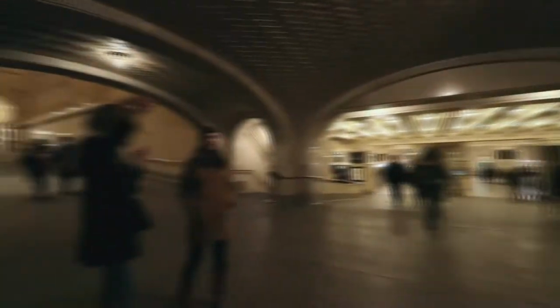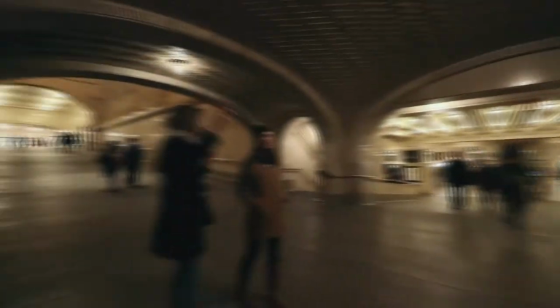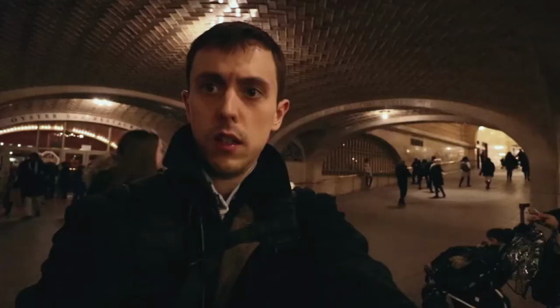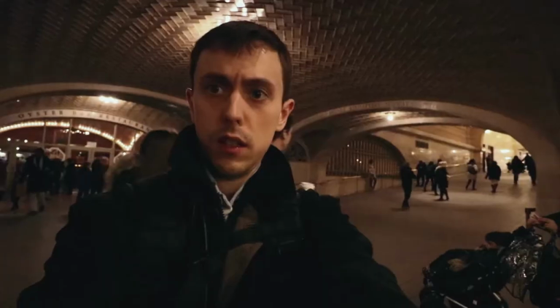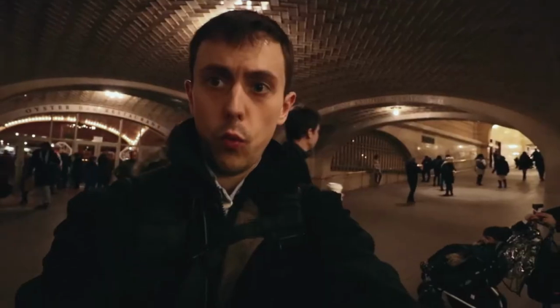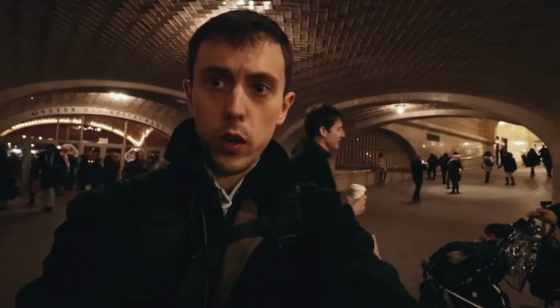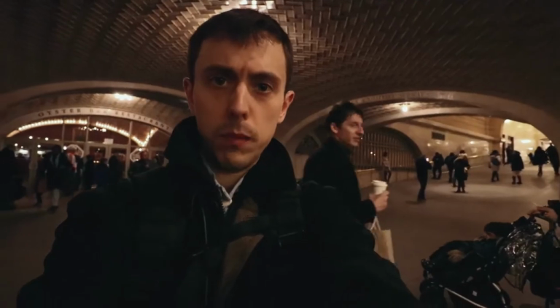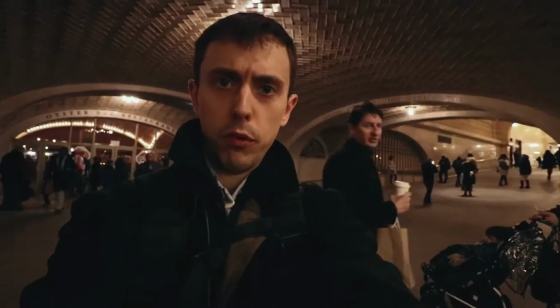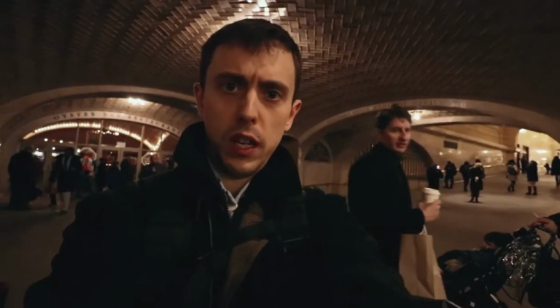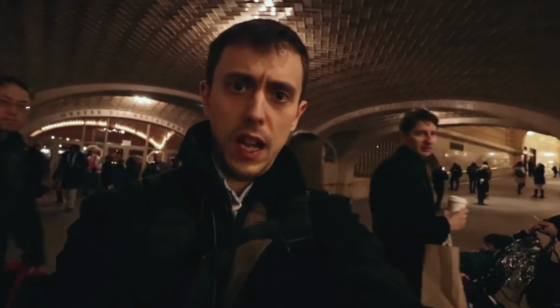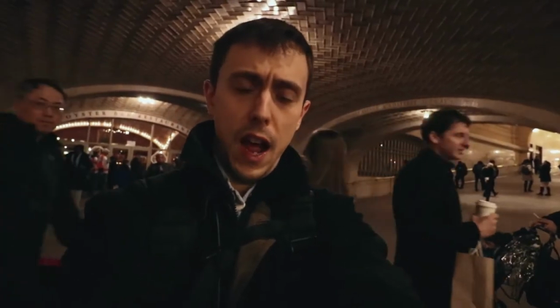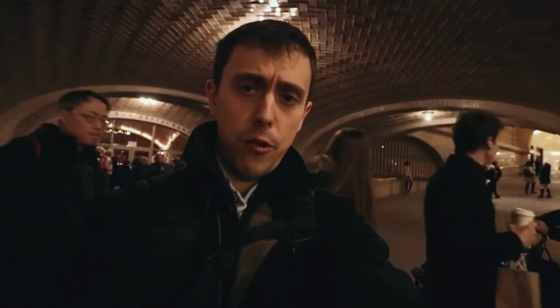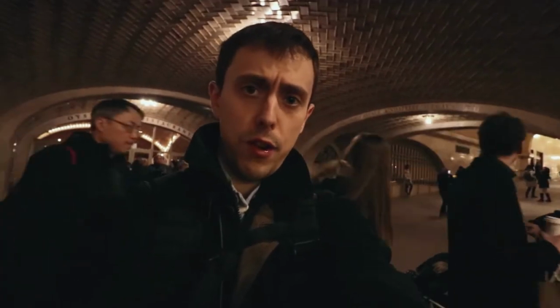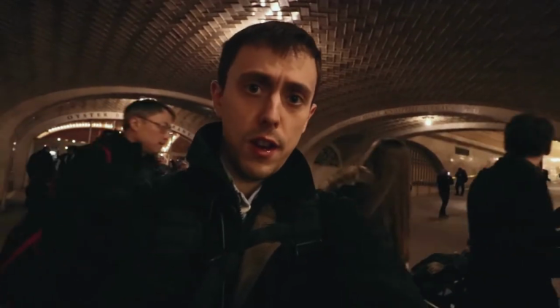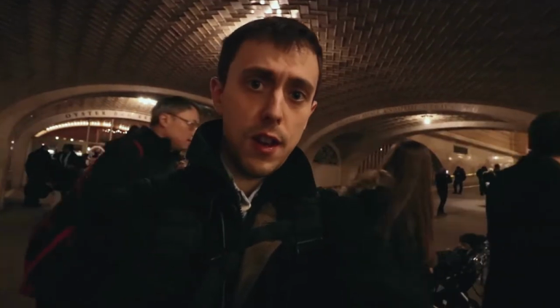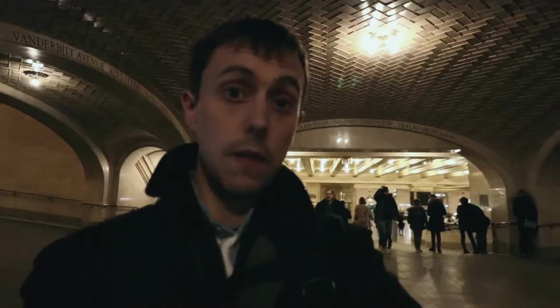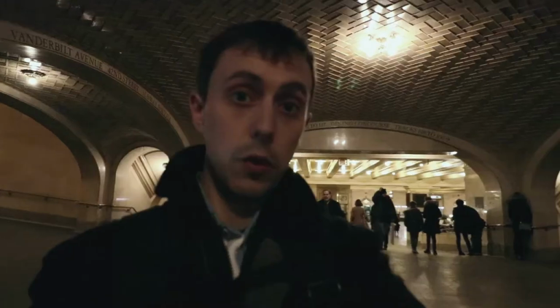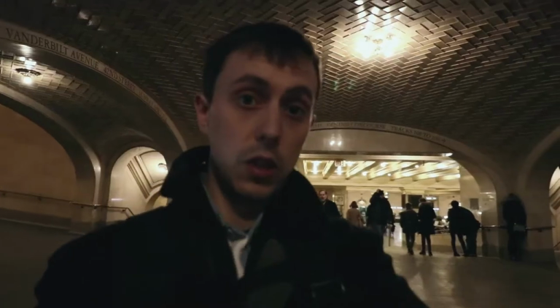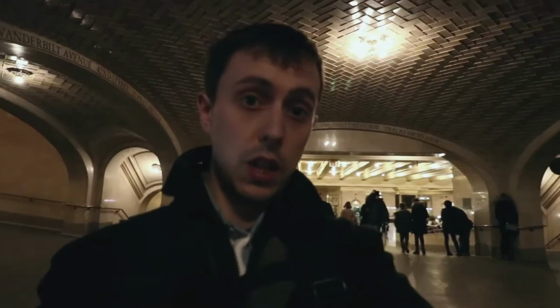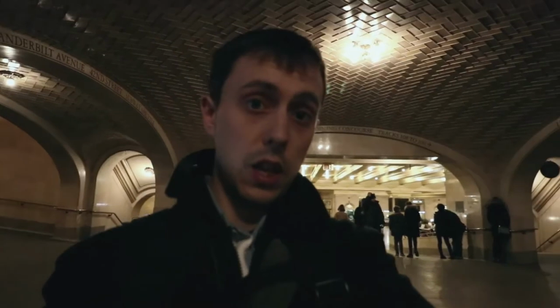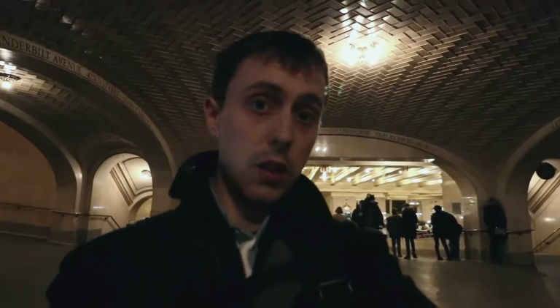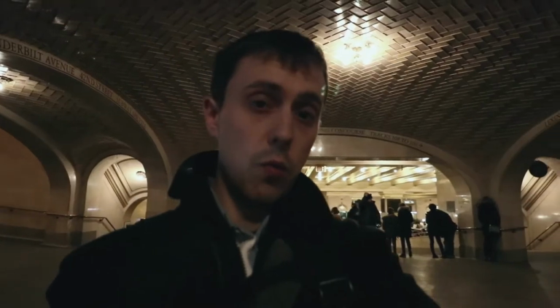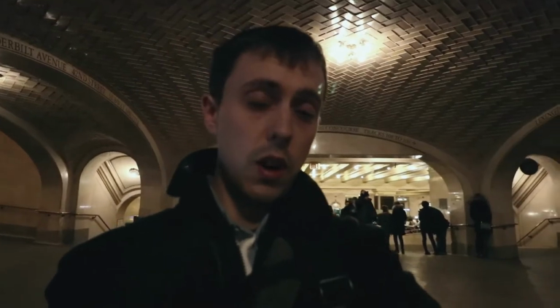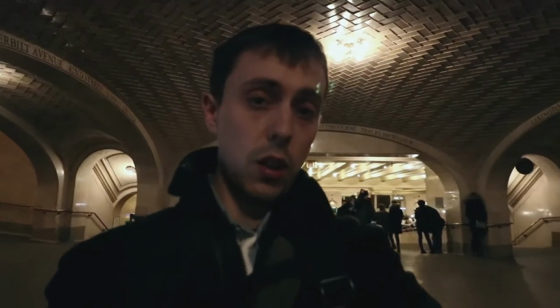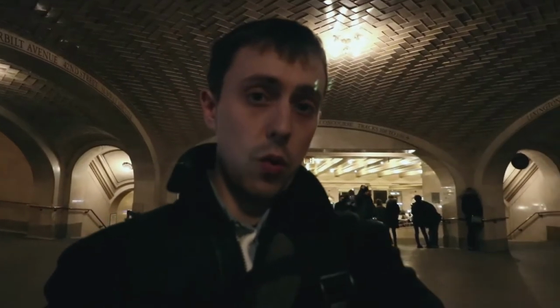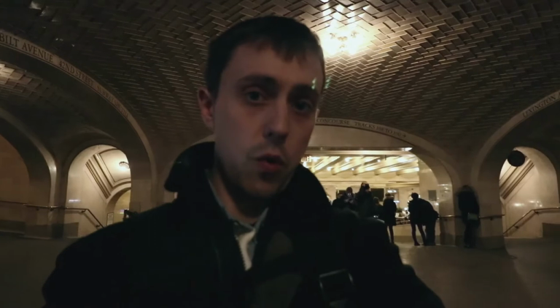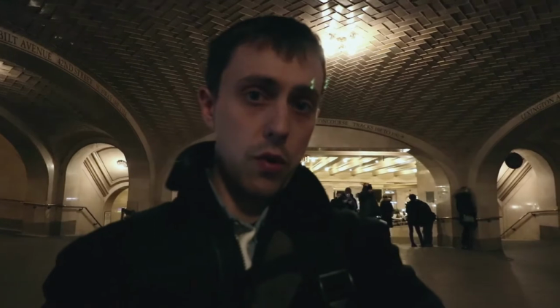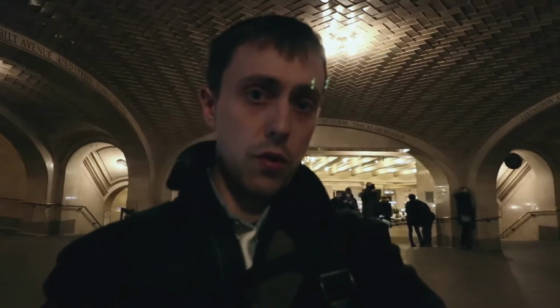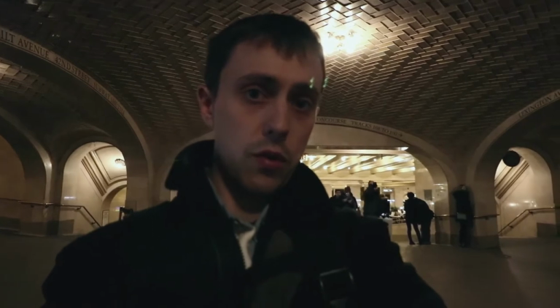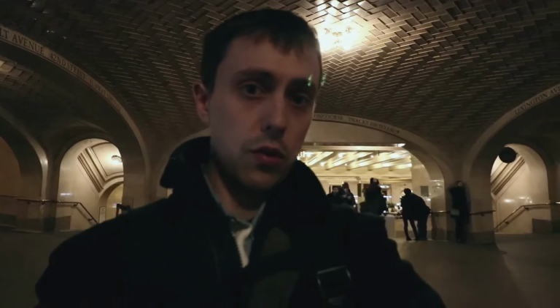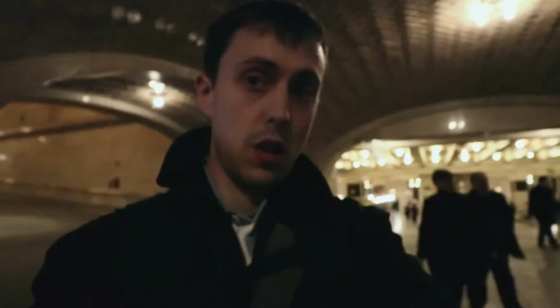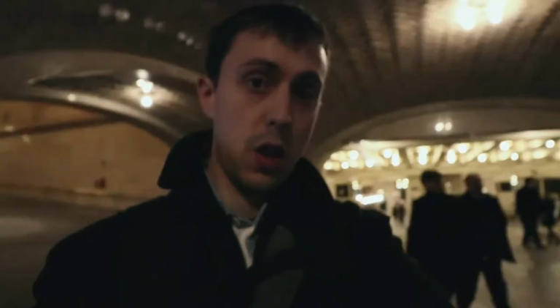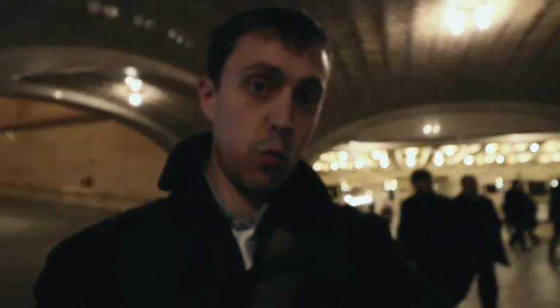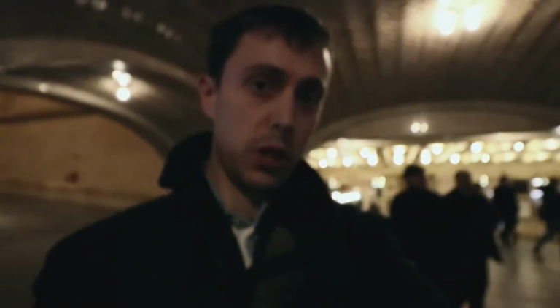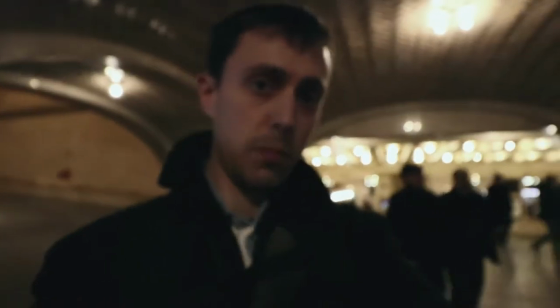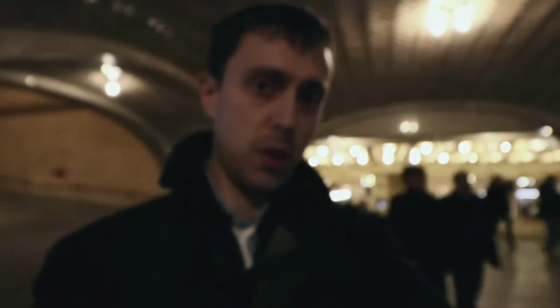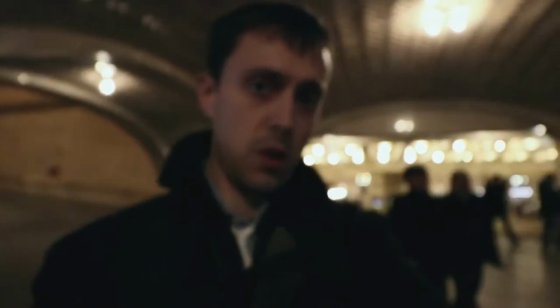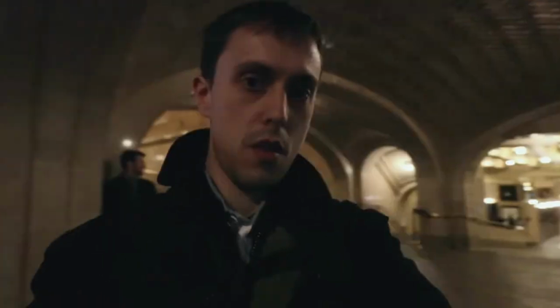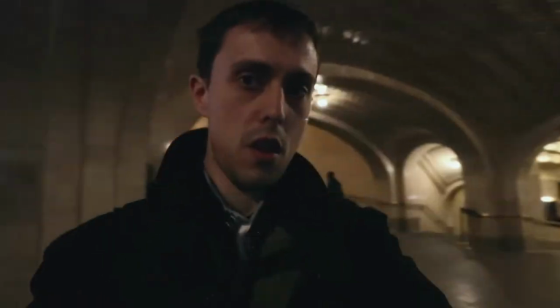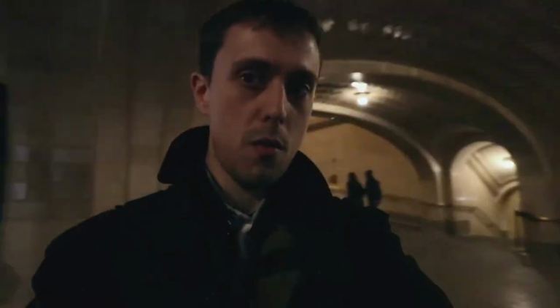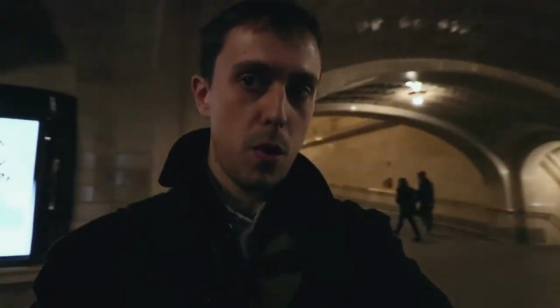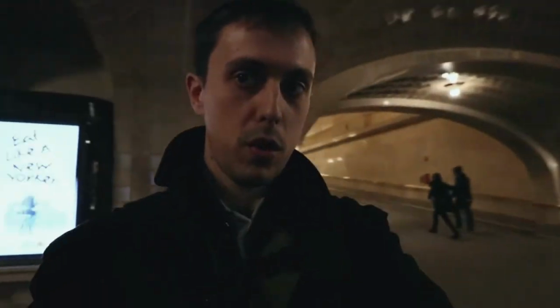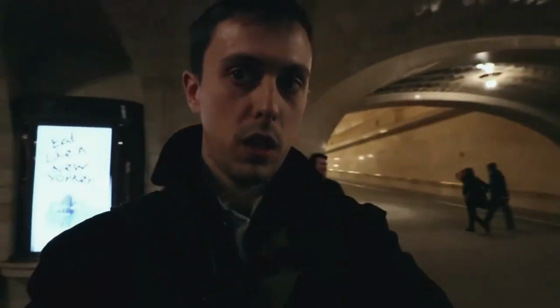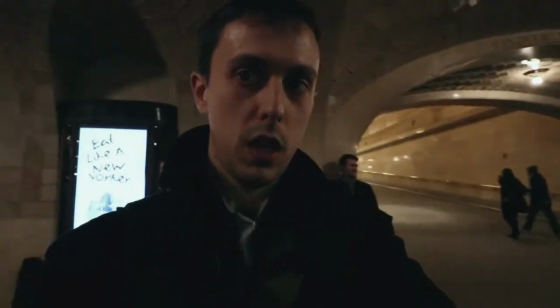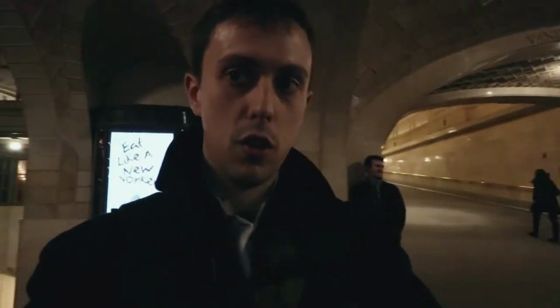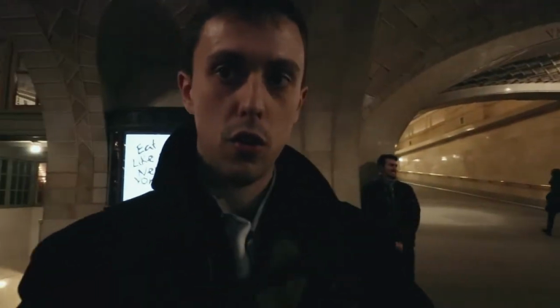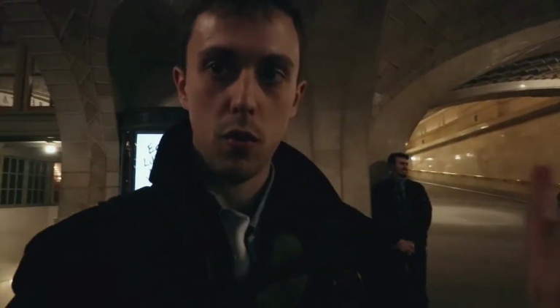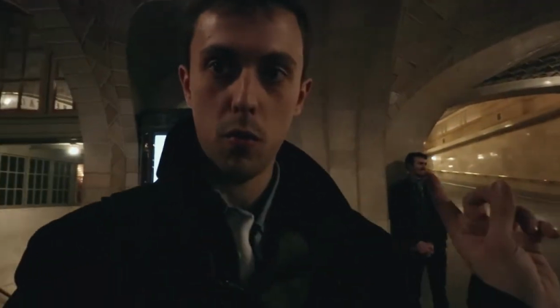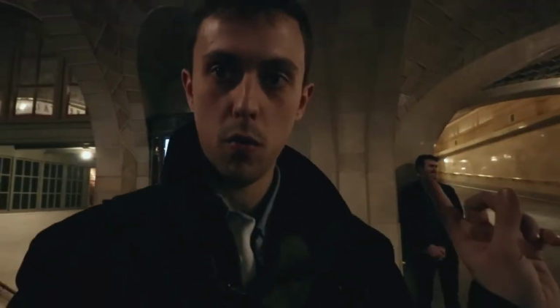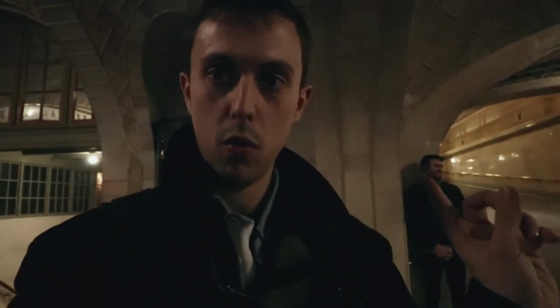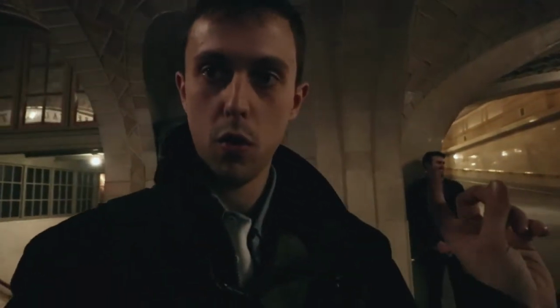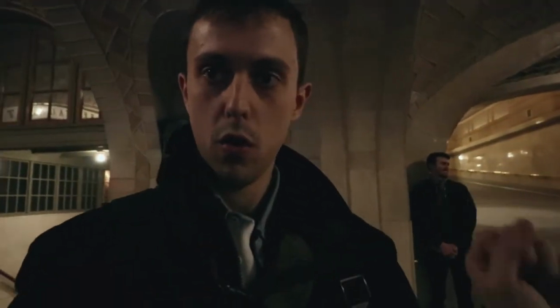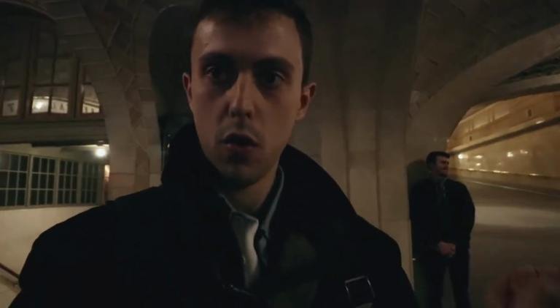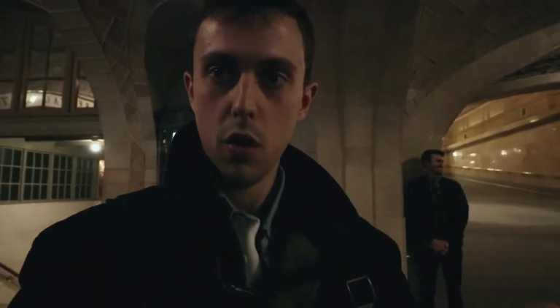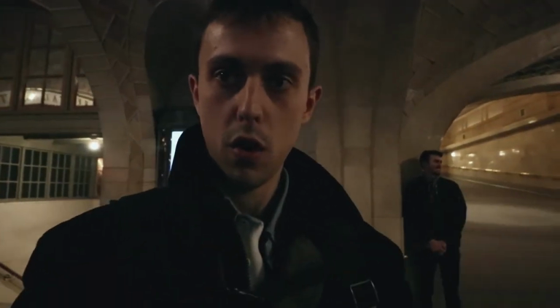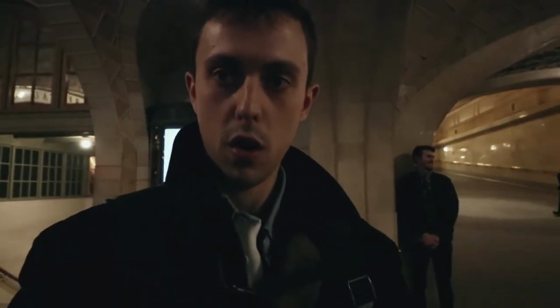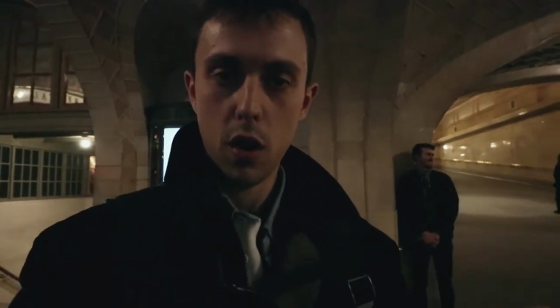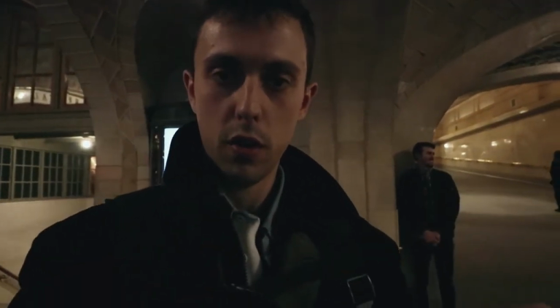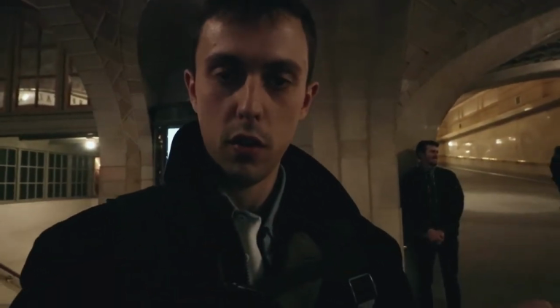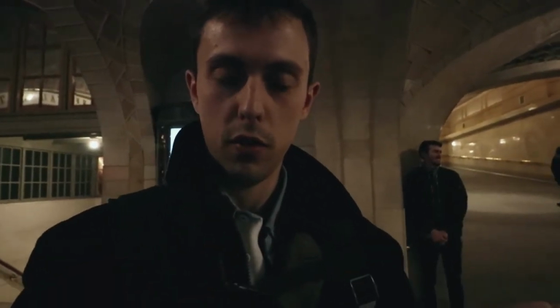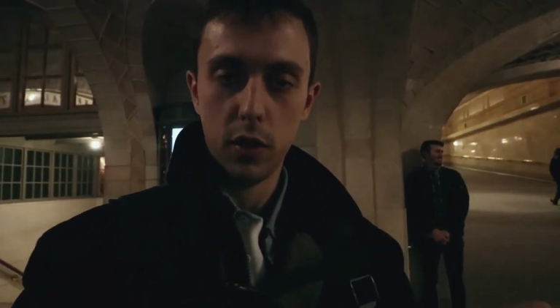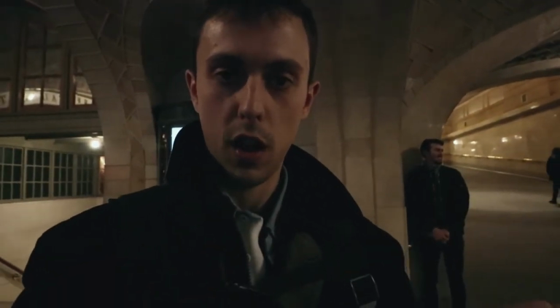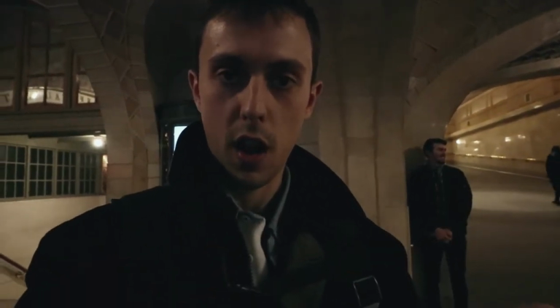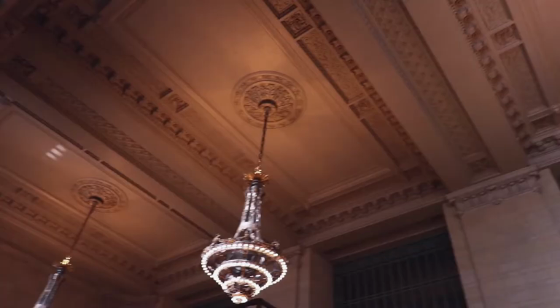This is the whispering gallery. If you stand in one of the corners and whisper, the other person can hear you on the other side.